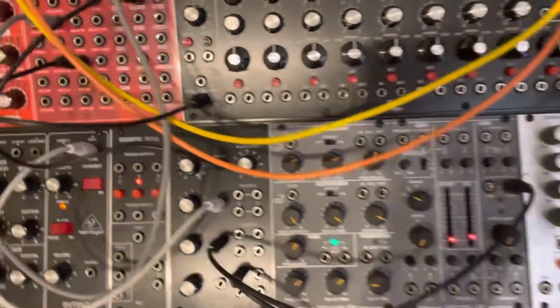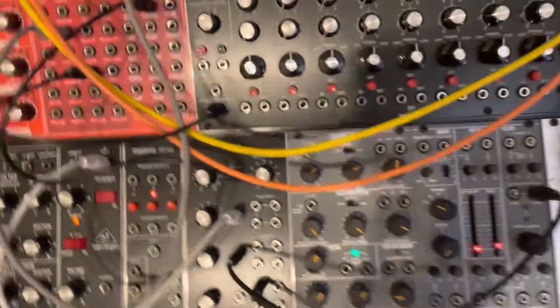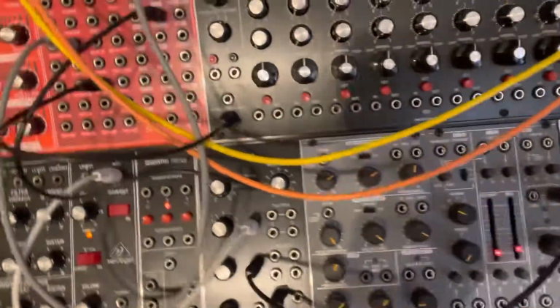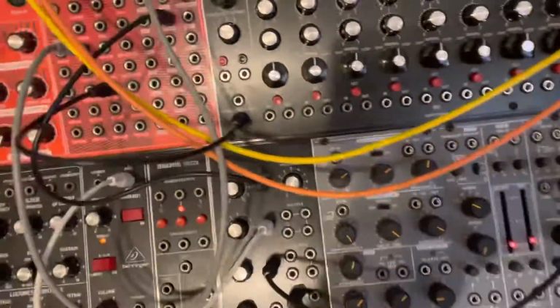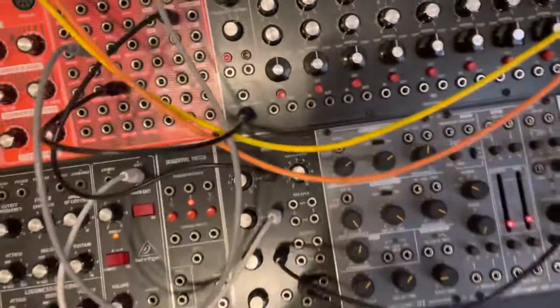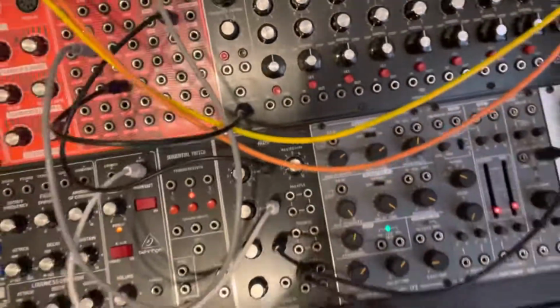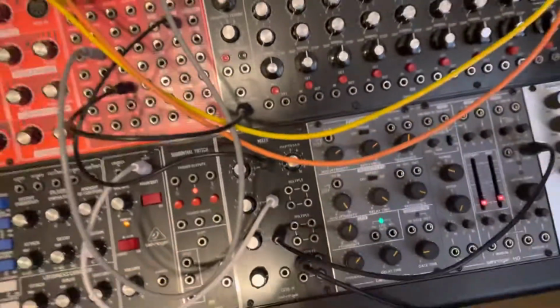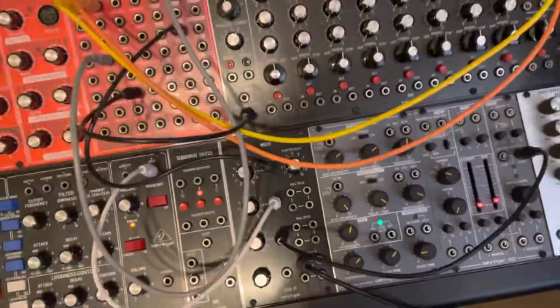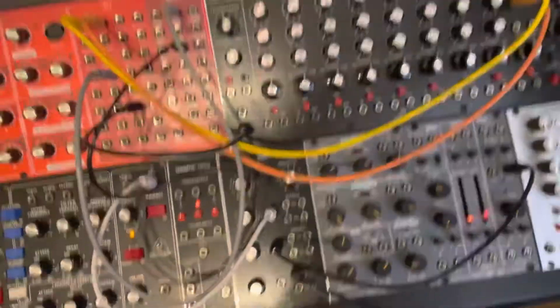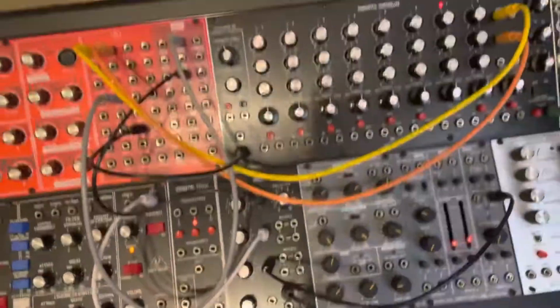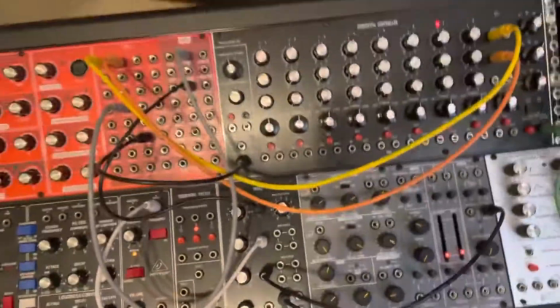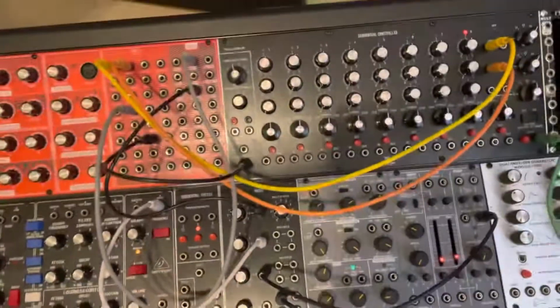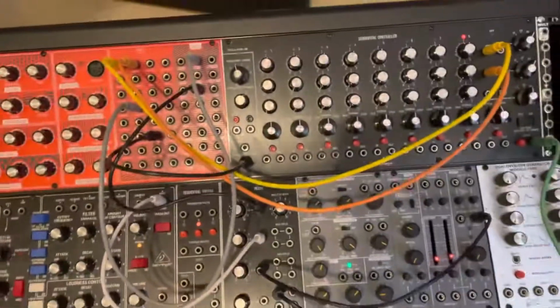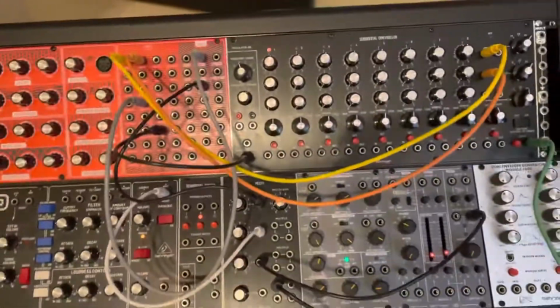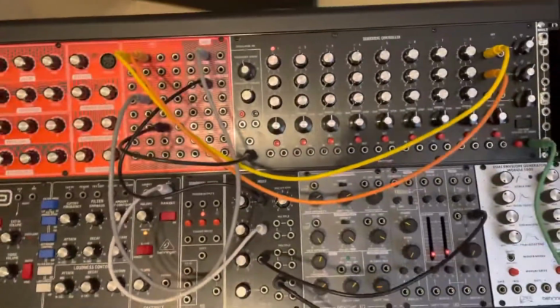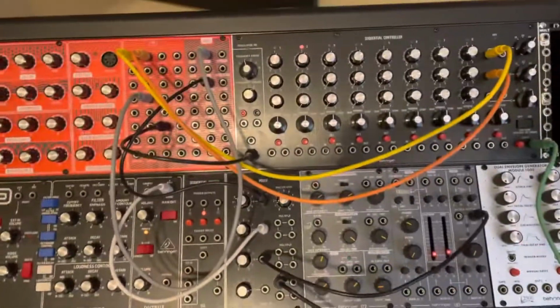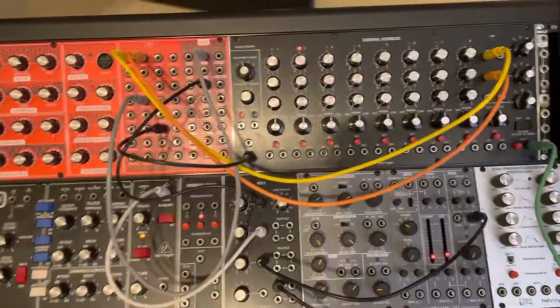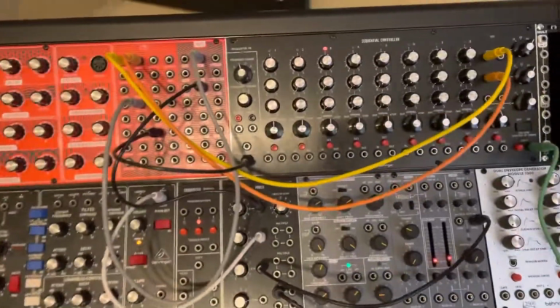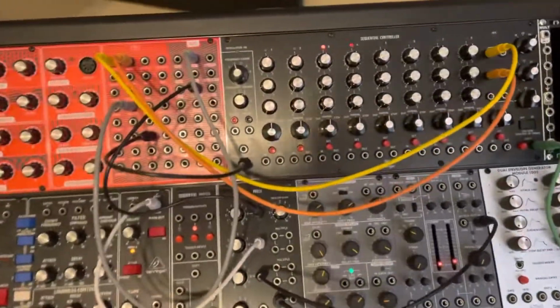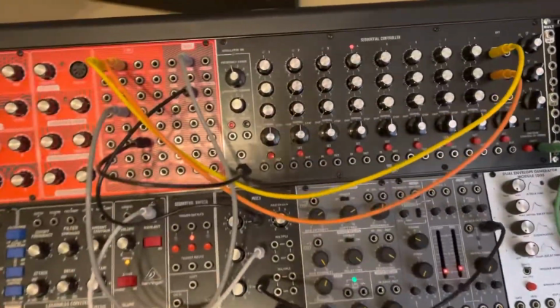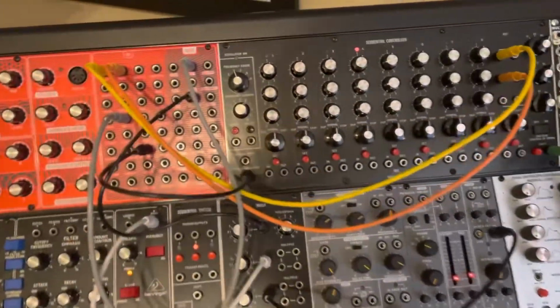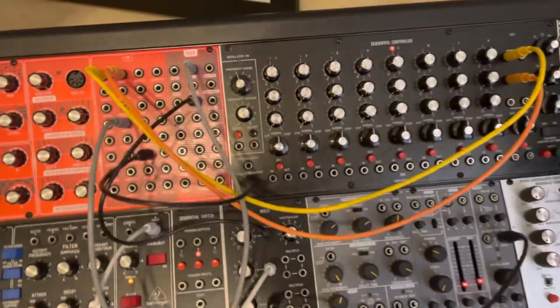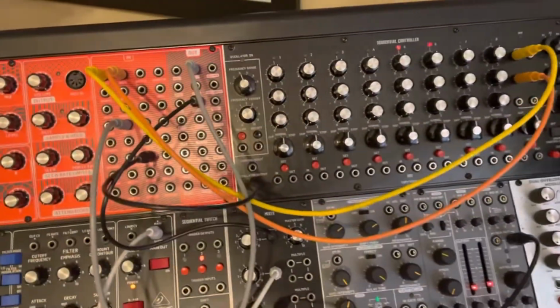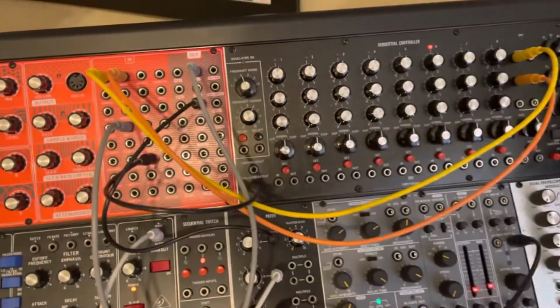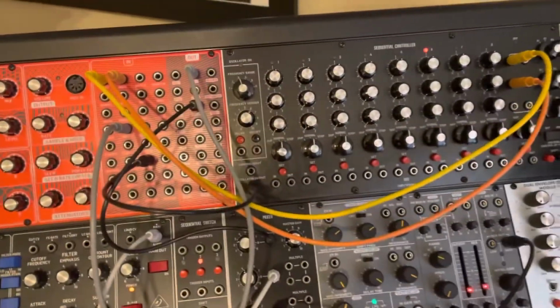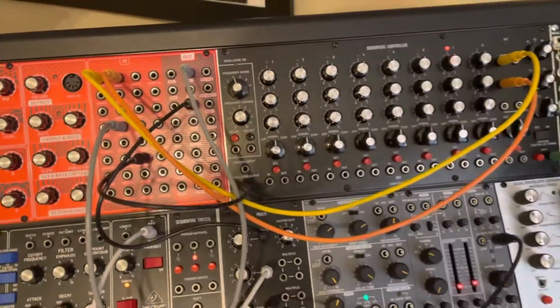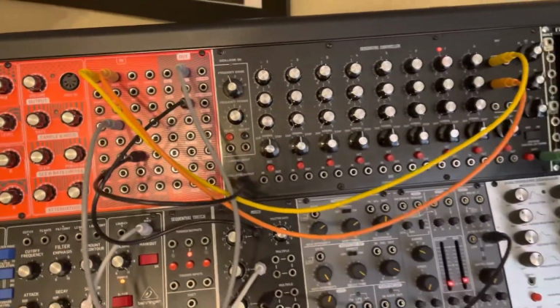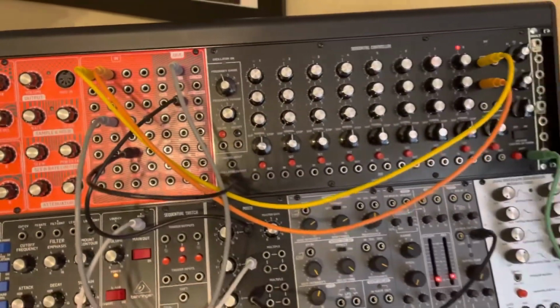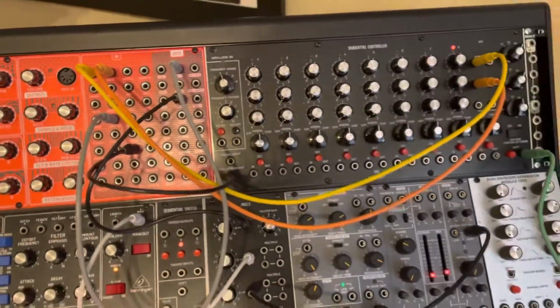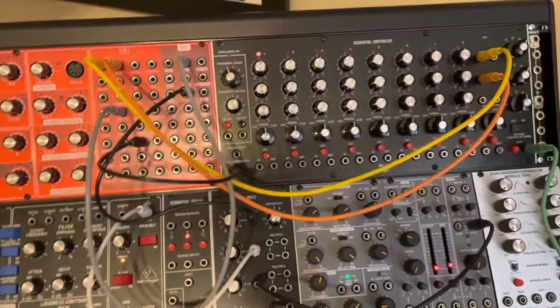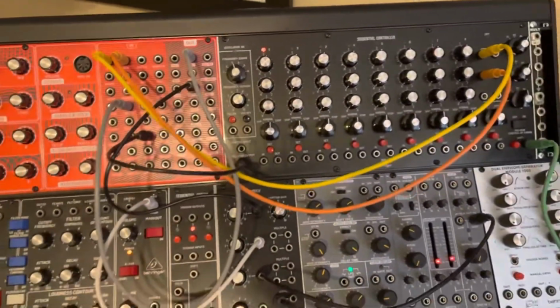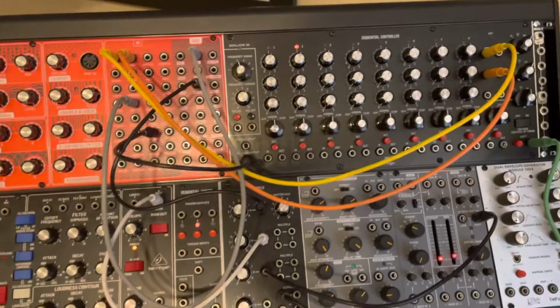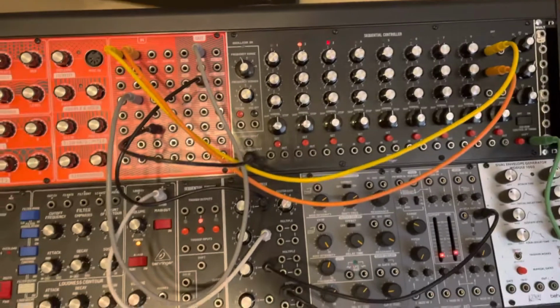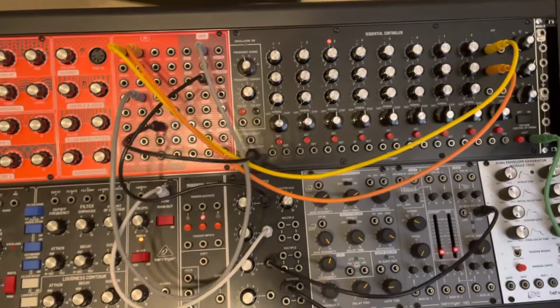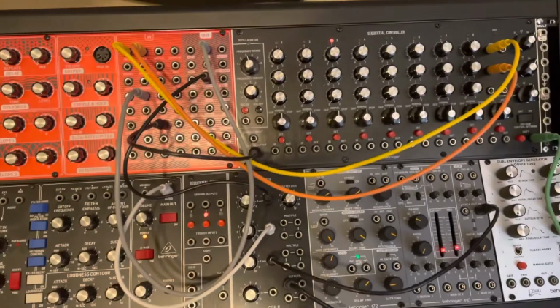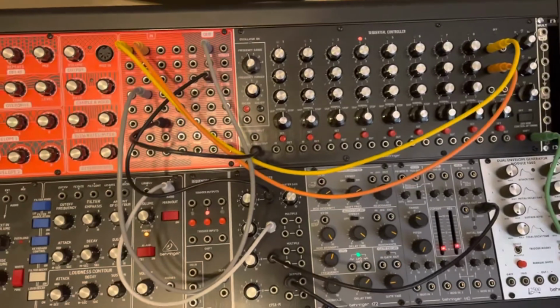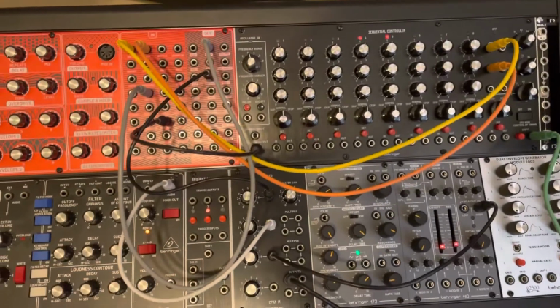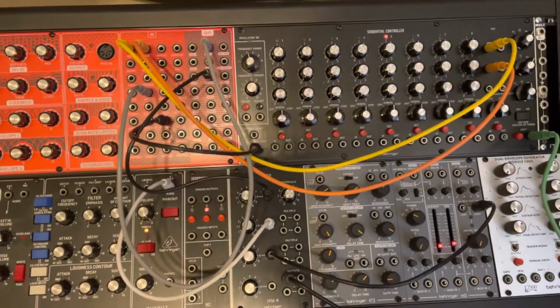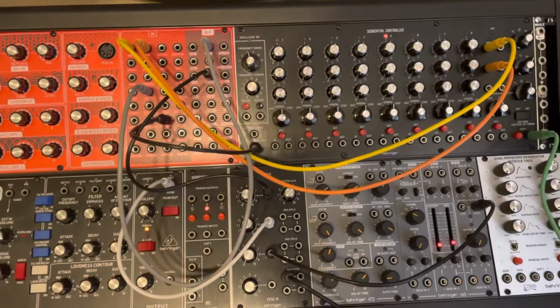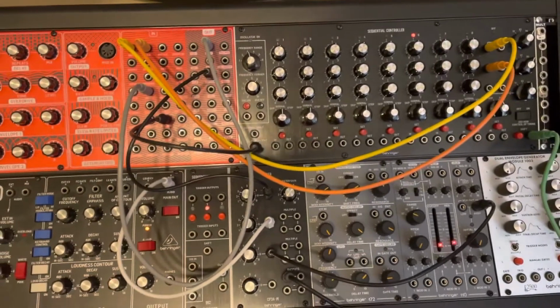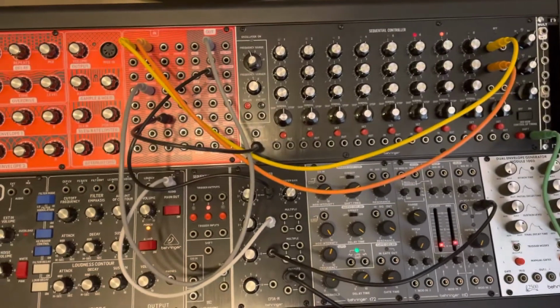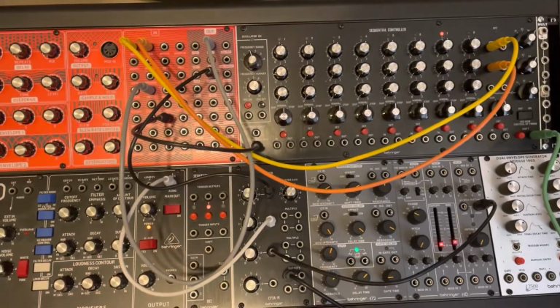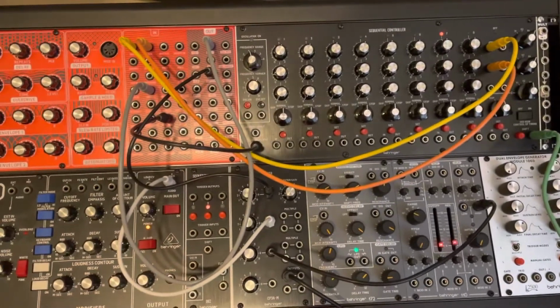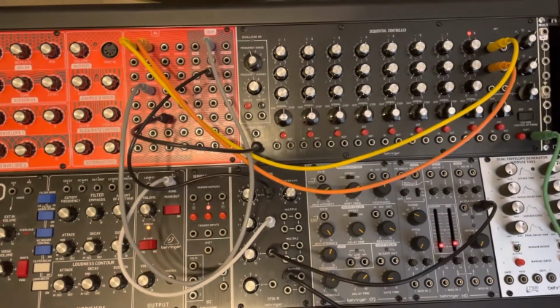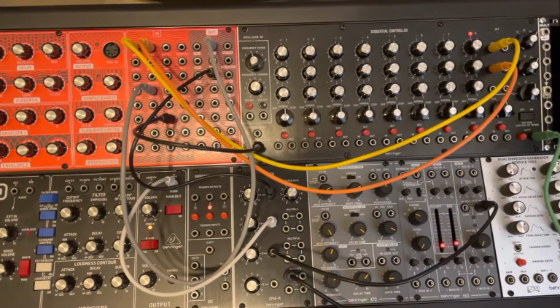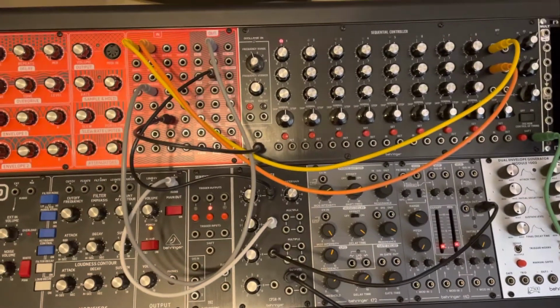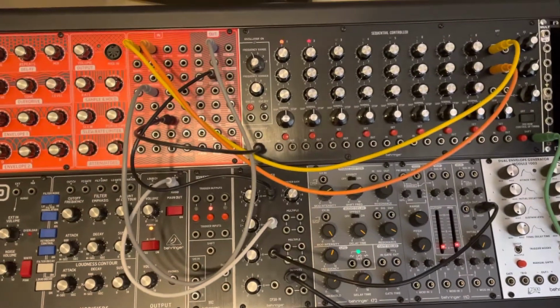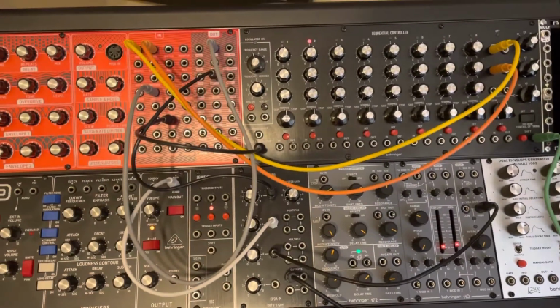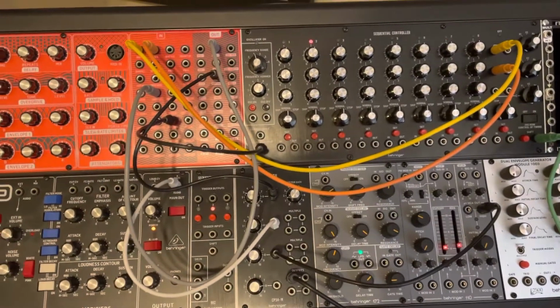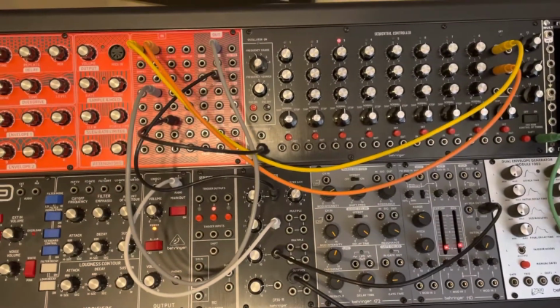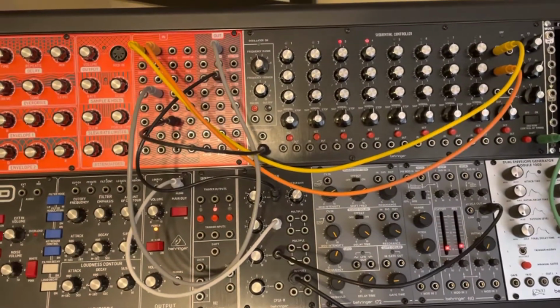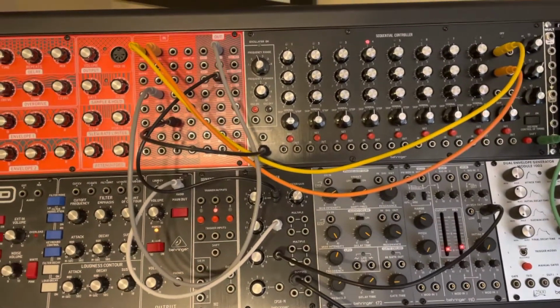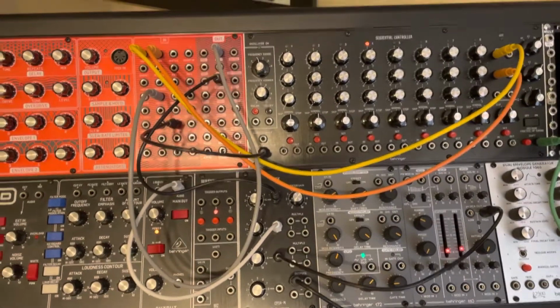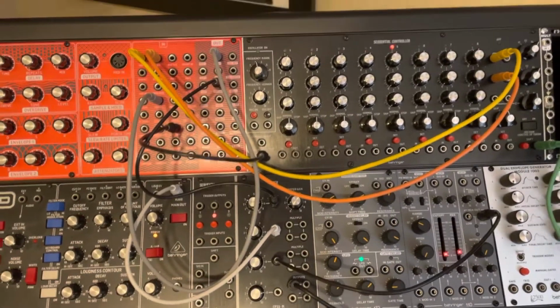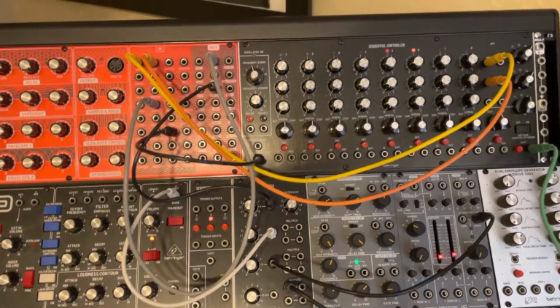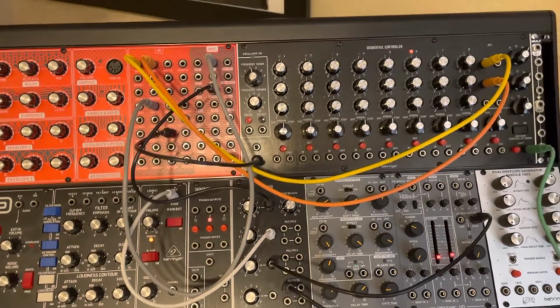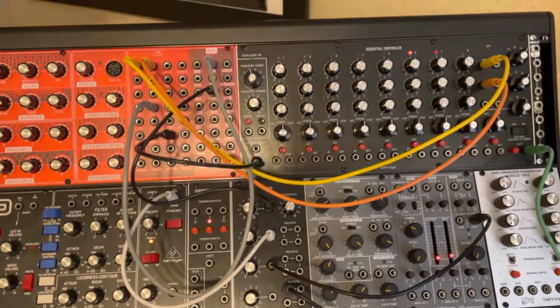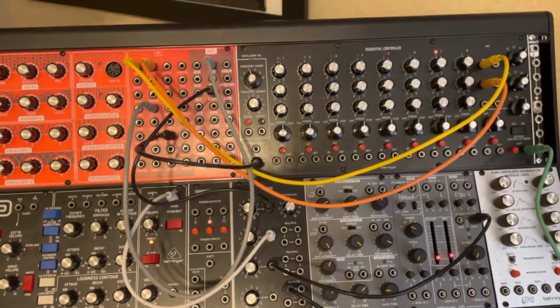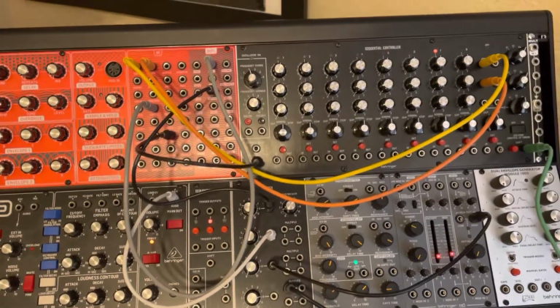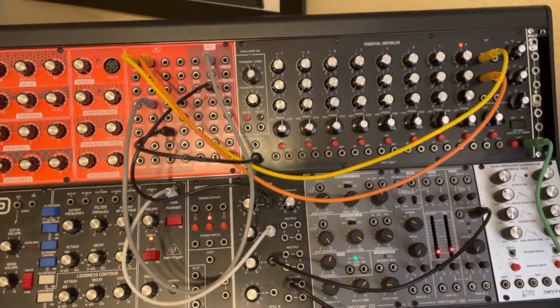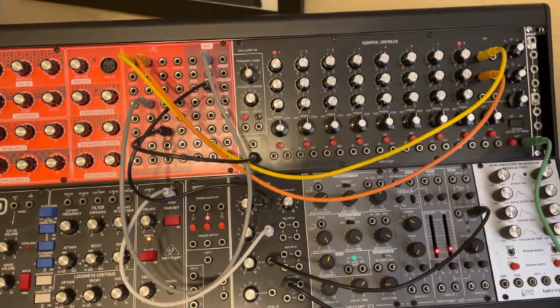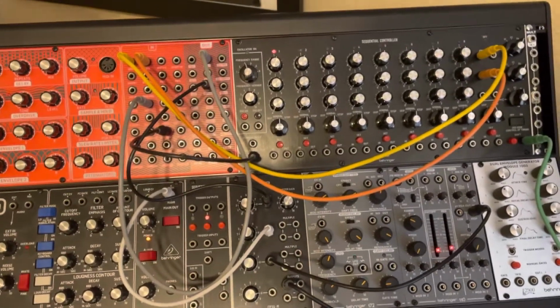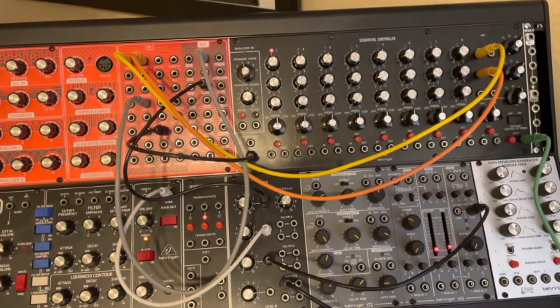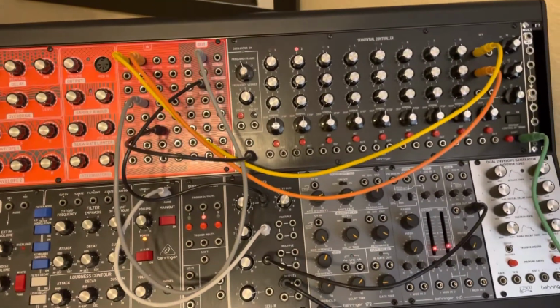So I'm thinking maybe I need a clock divider. I don't know a whole lot about these things, but I'm getting somewhere.